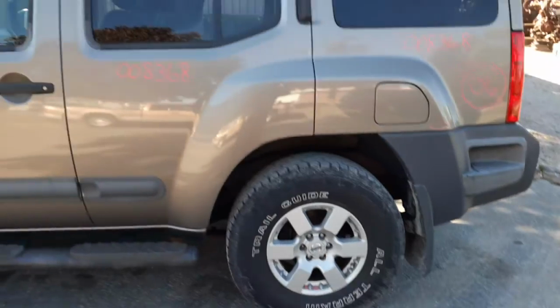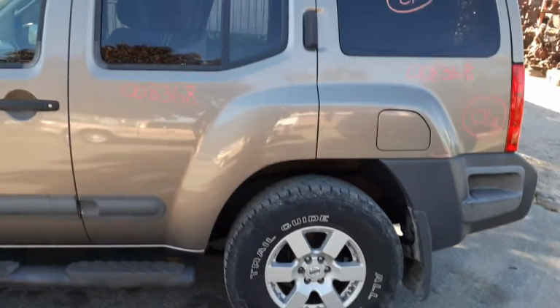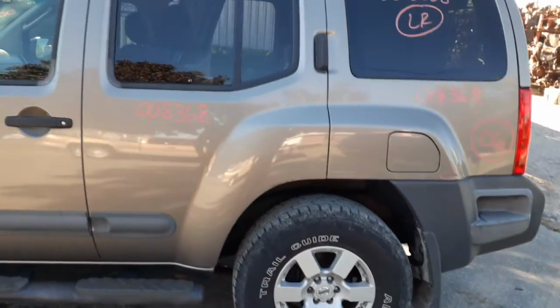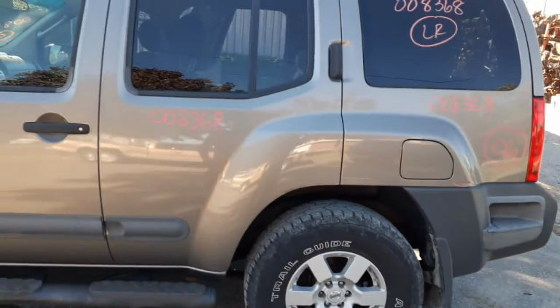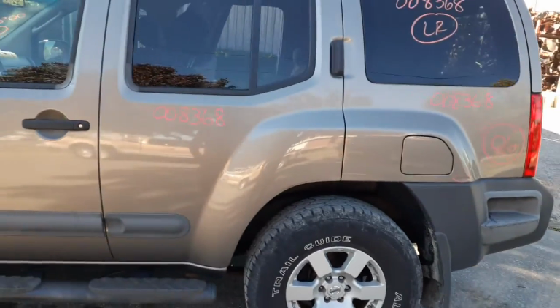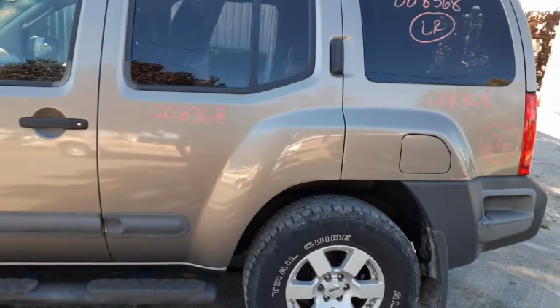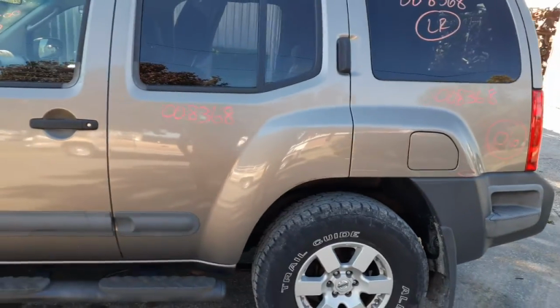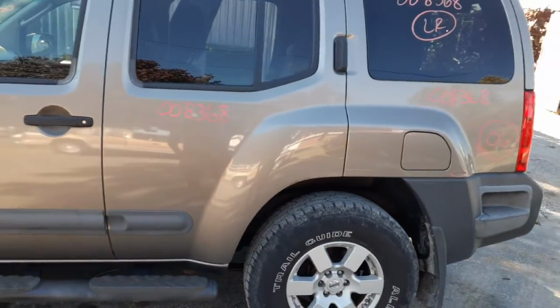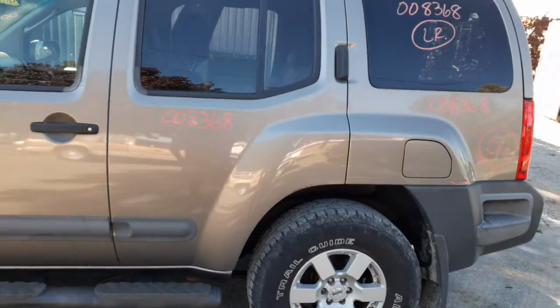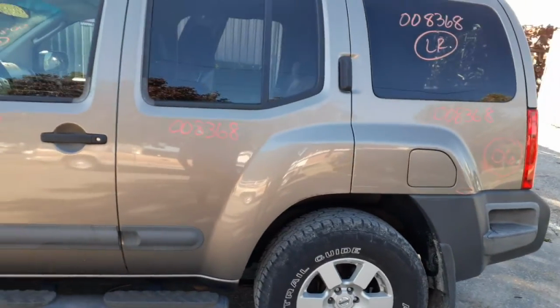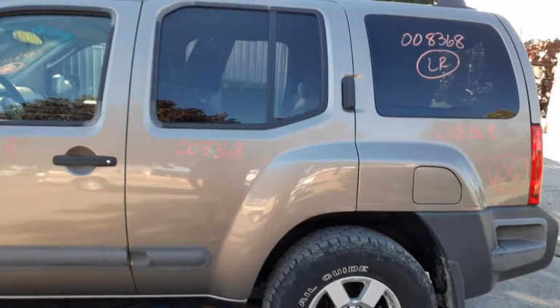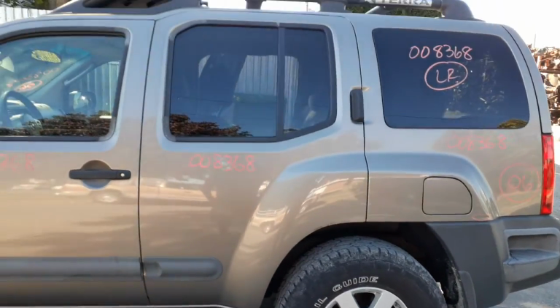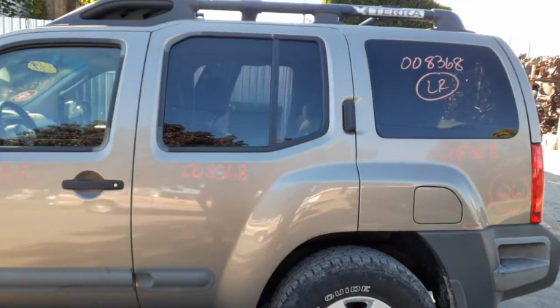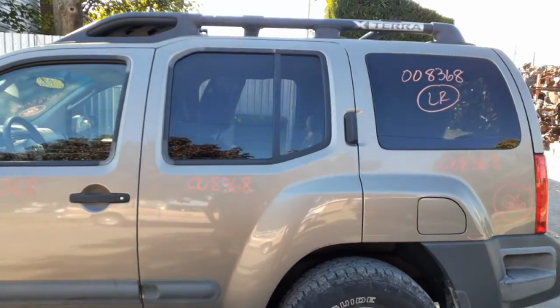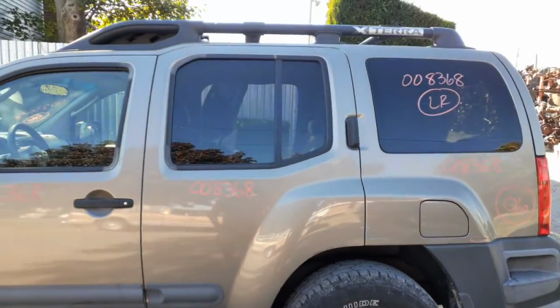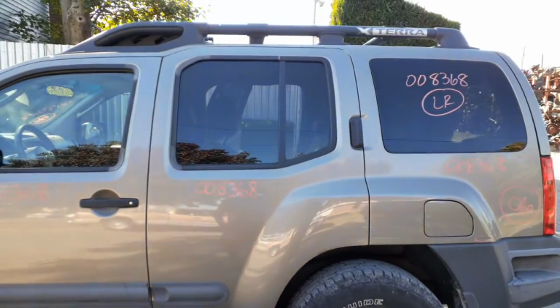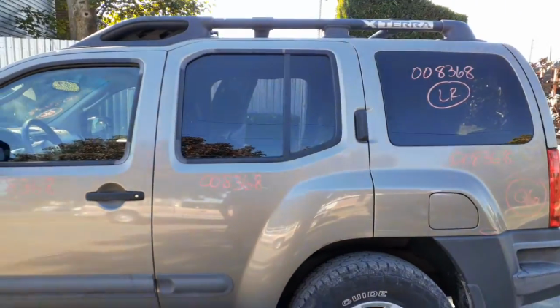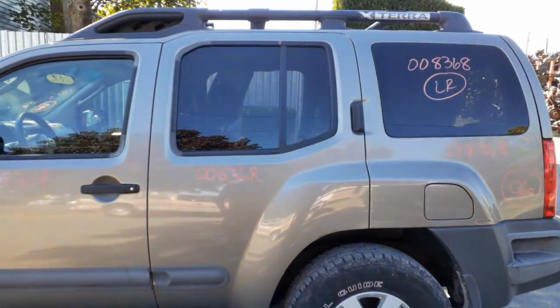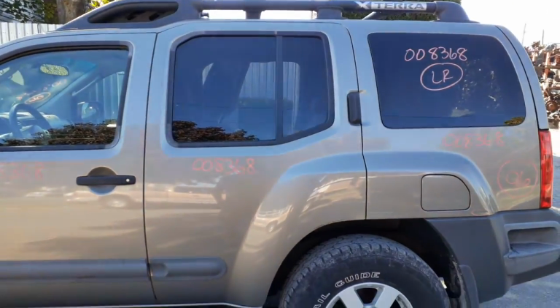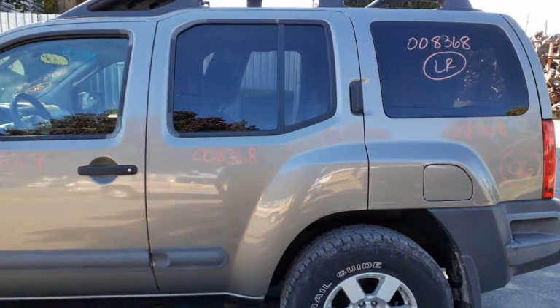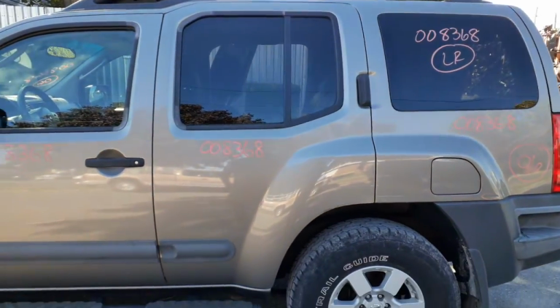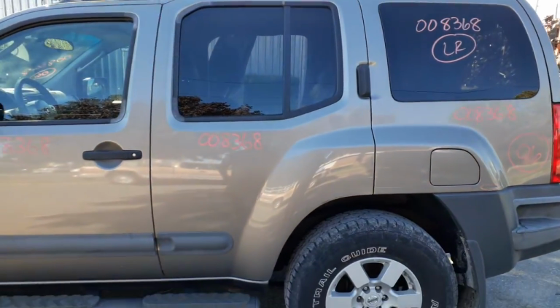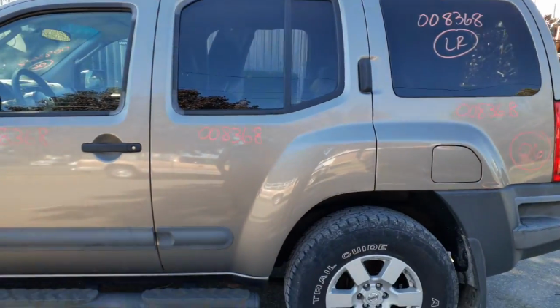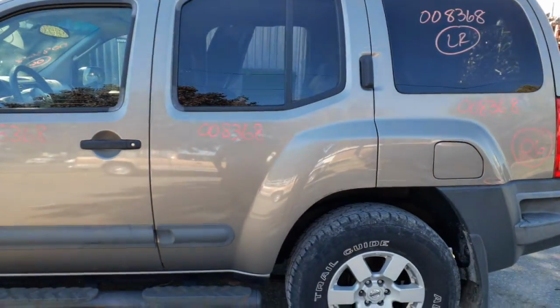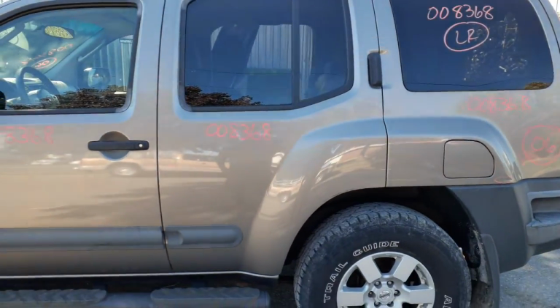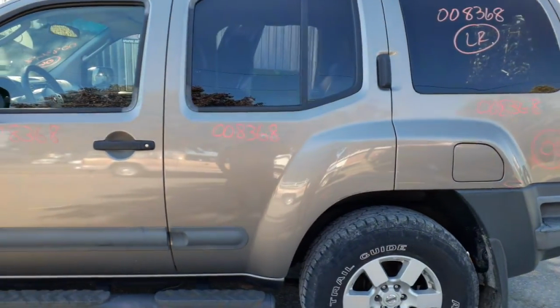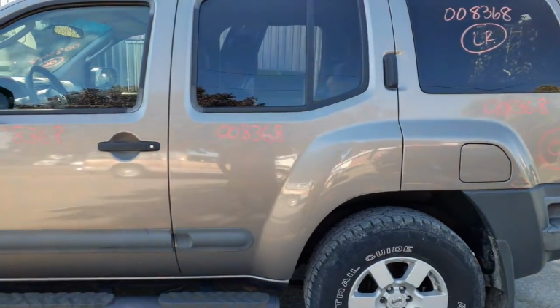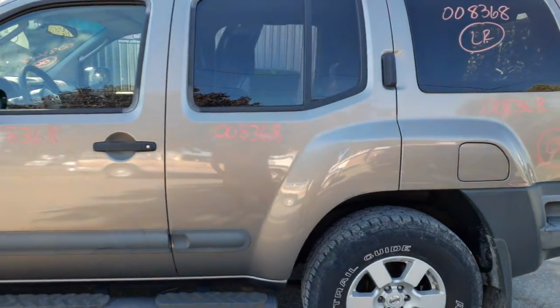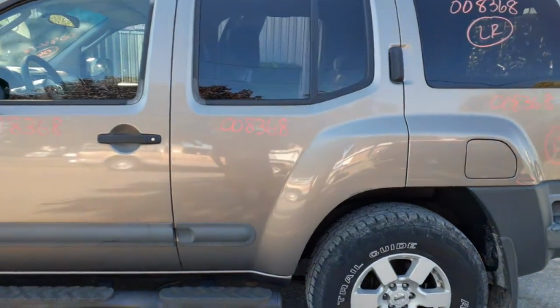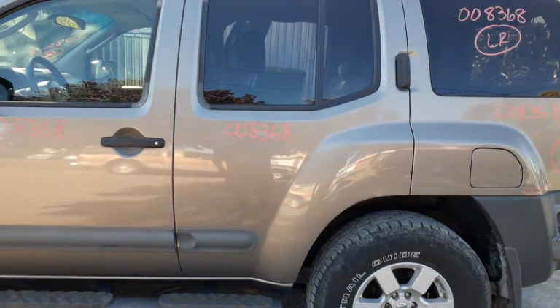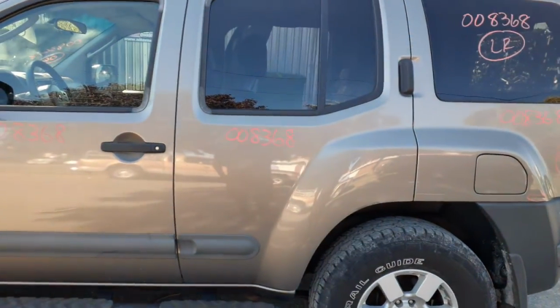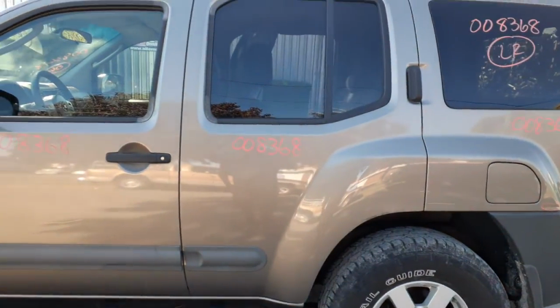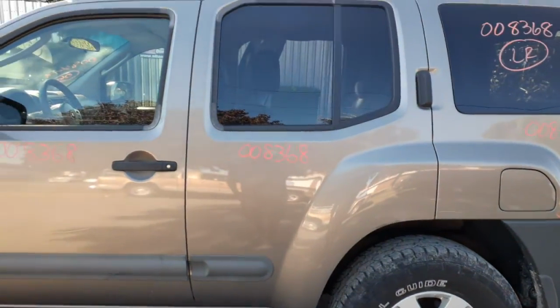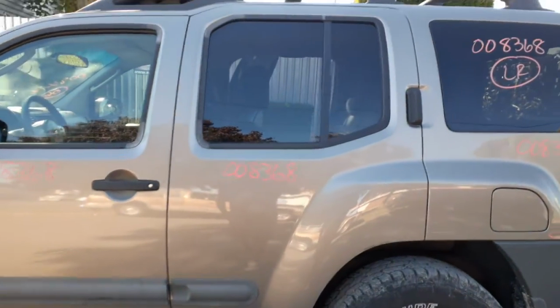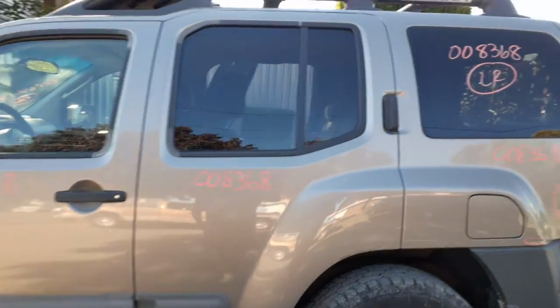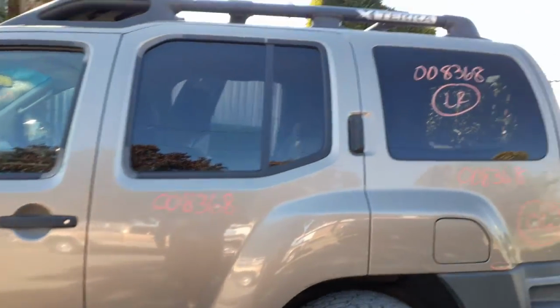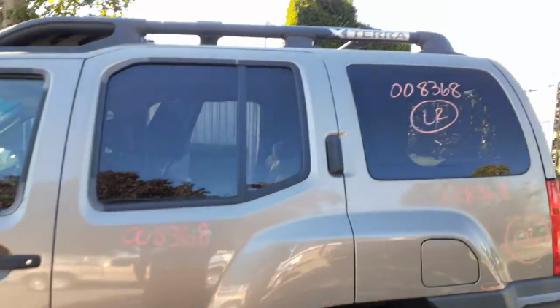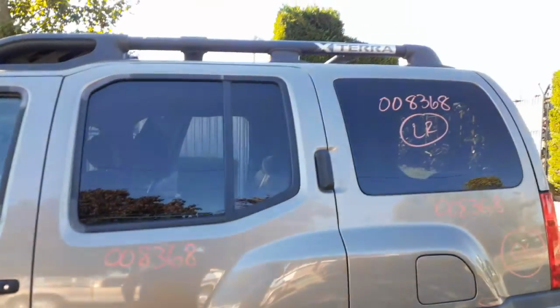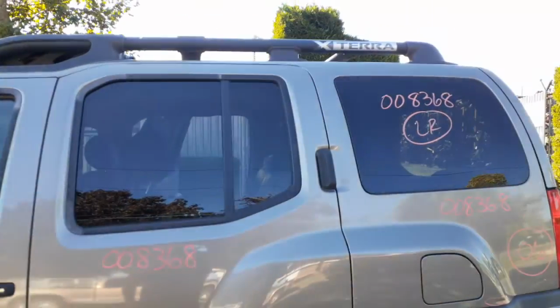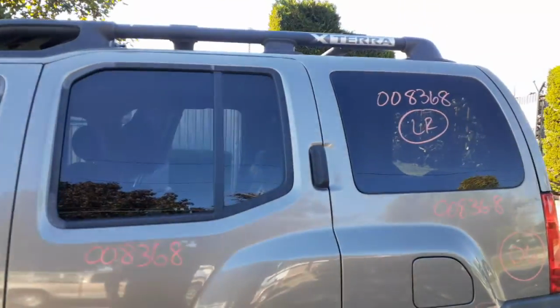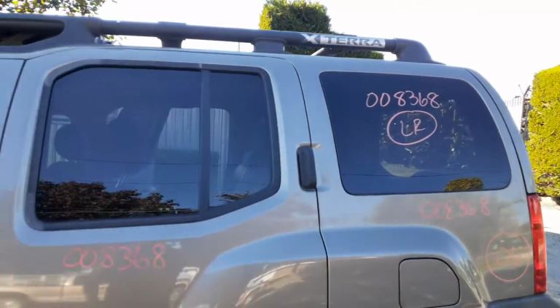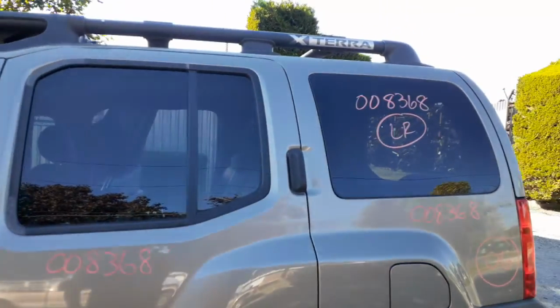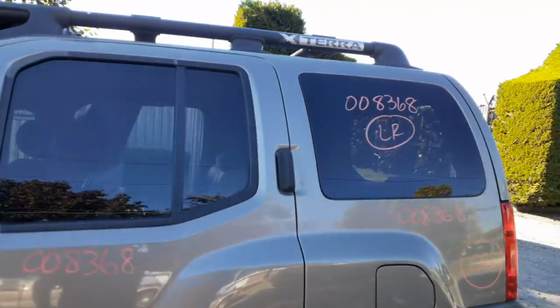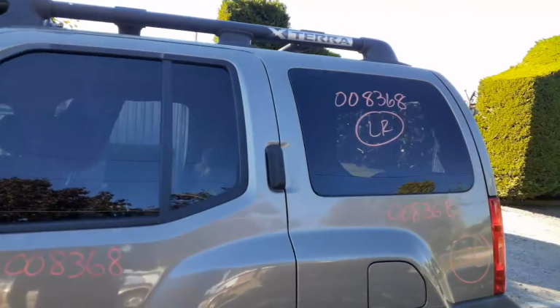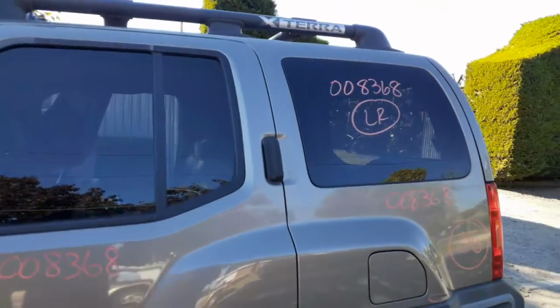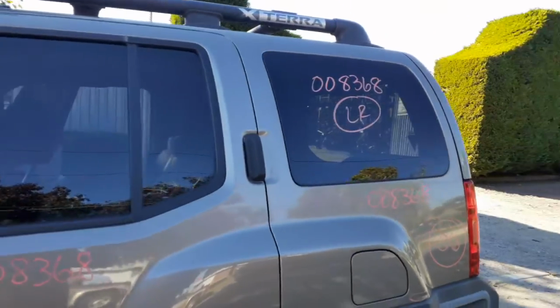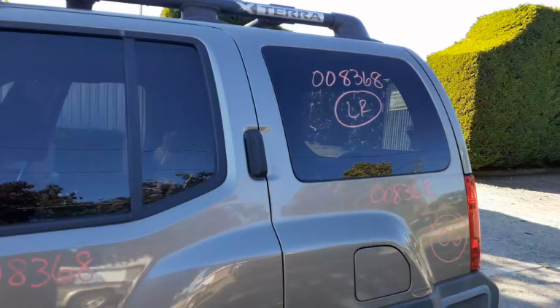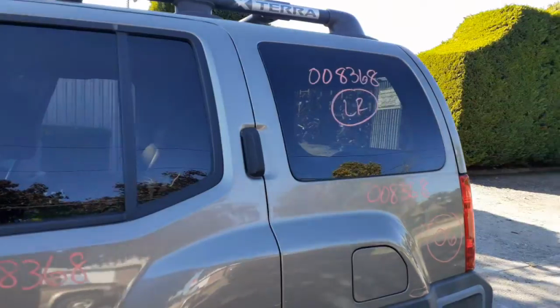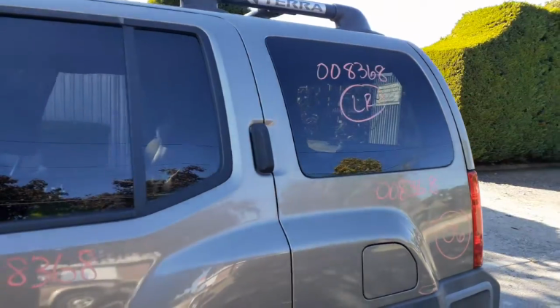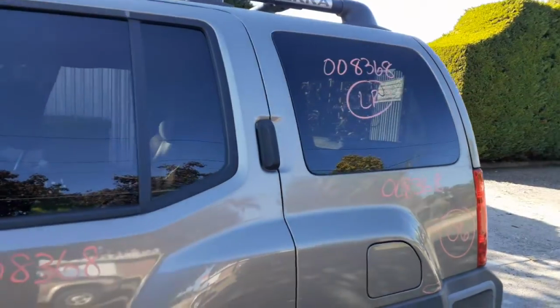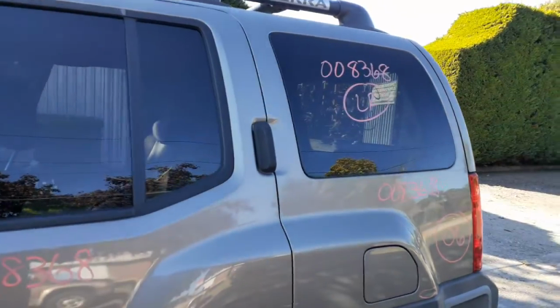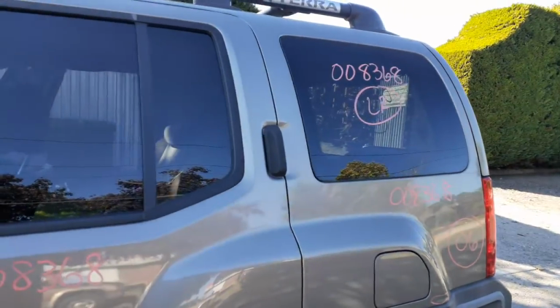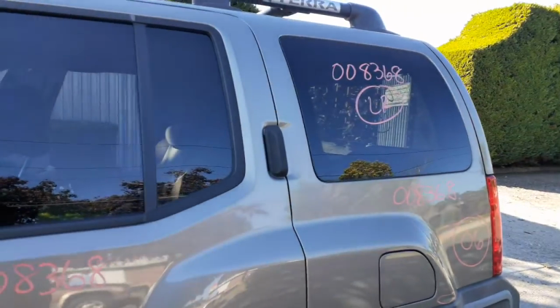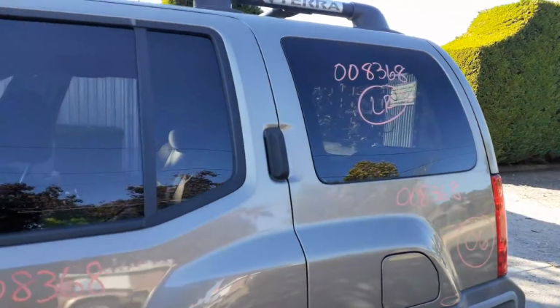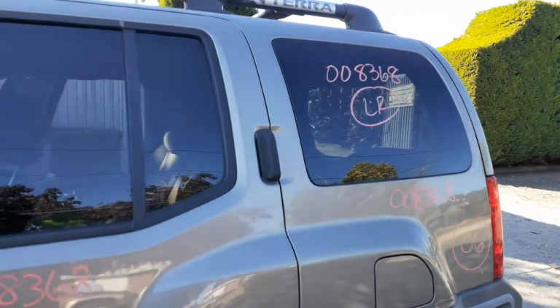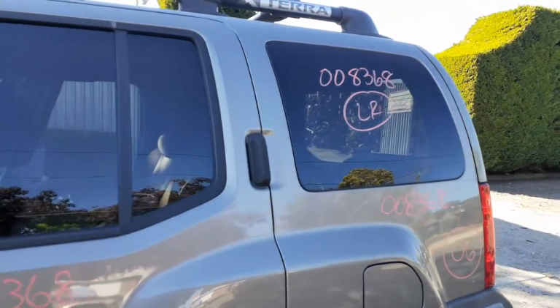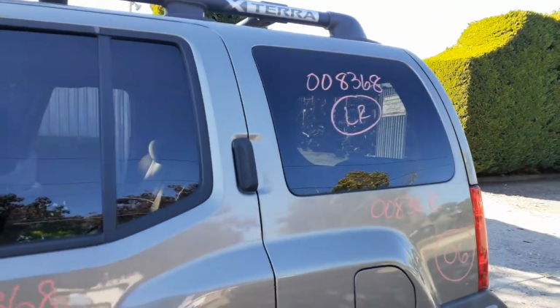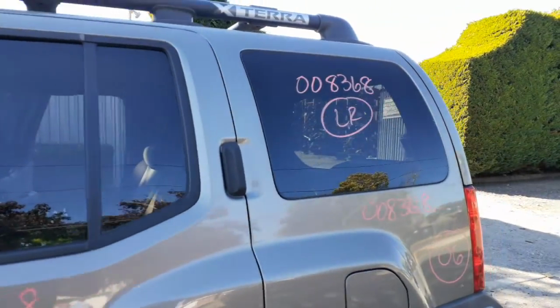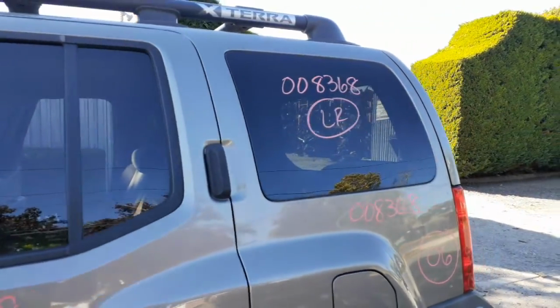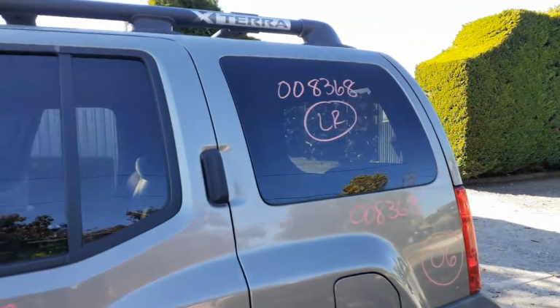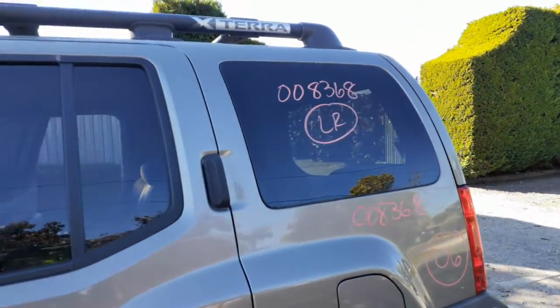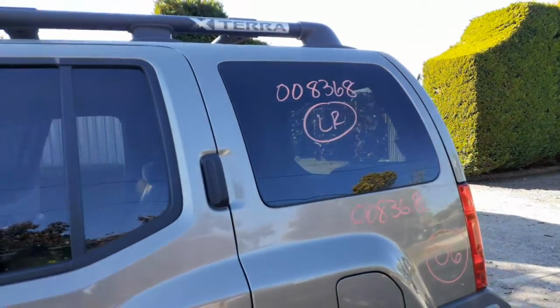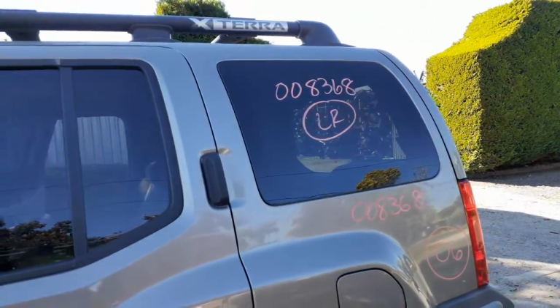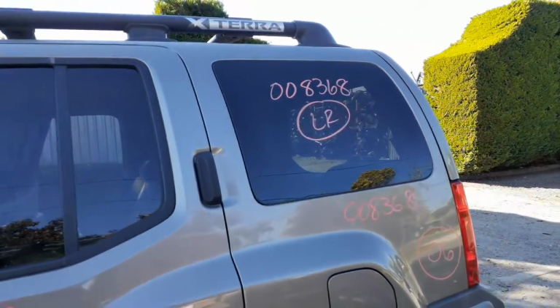Here's your left rear door with power windows and power locks, privacy tint. You got both left and right quarter glasses with privacy.